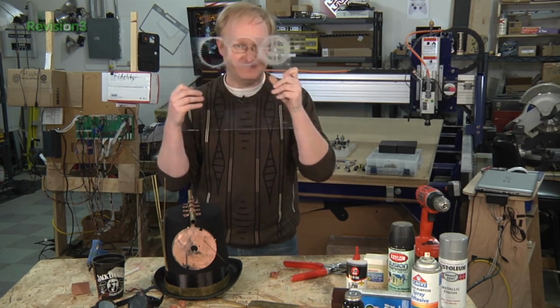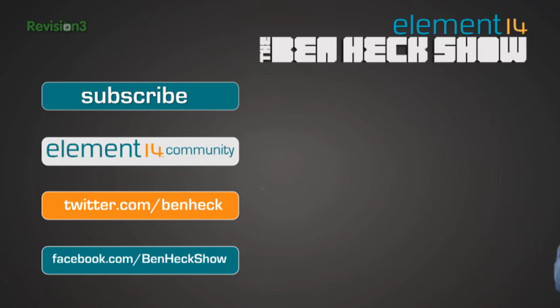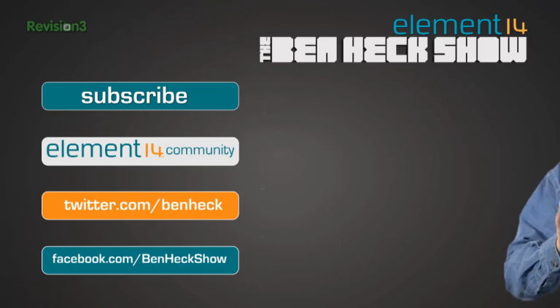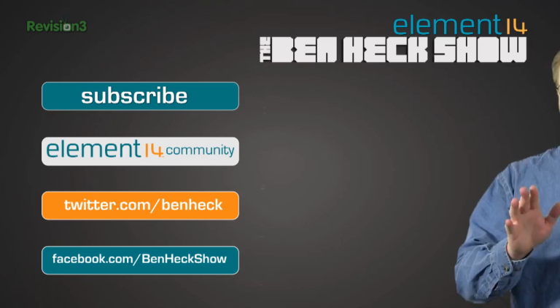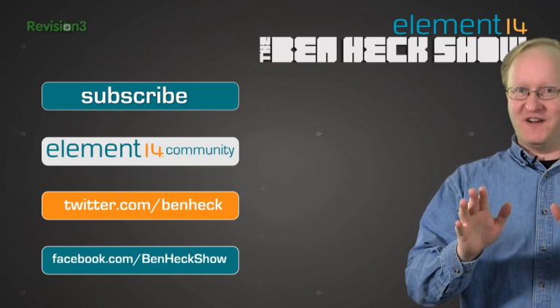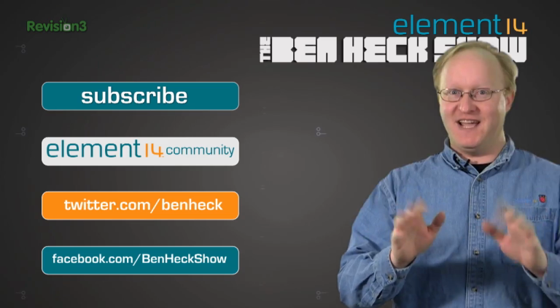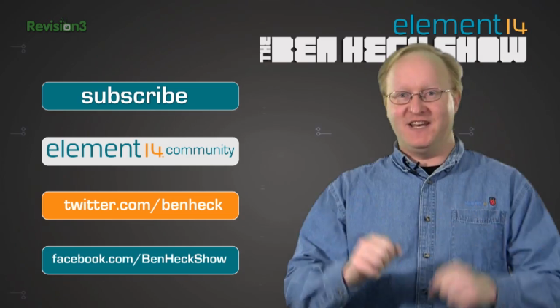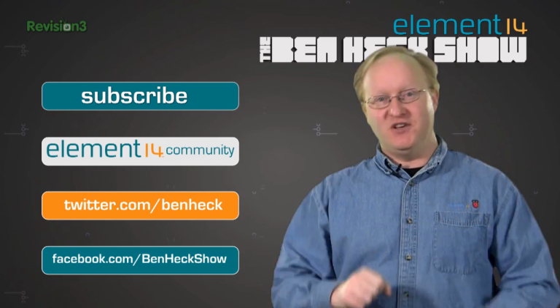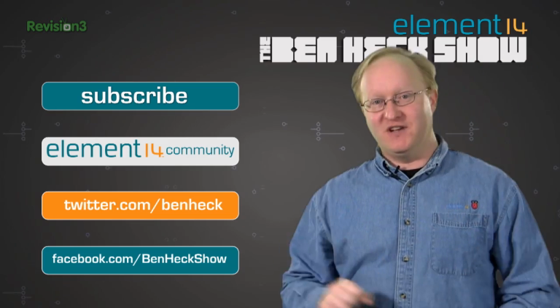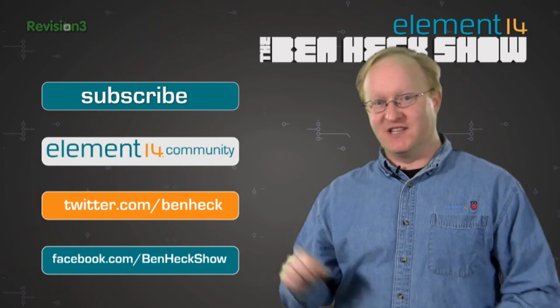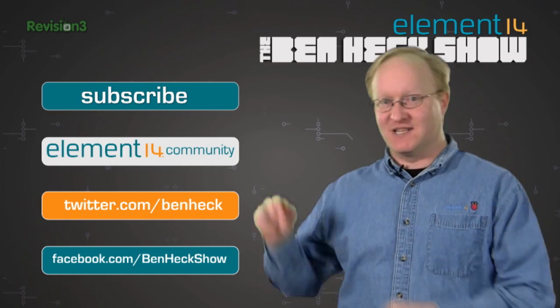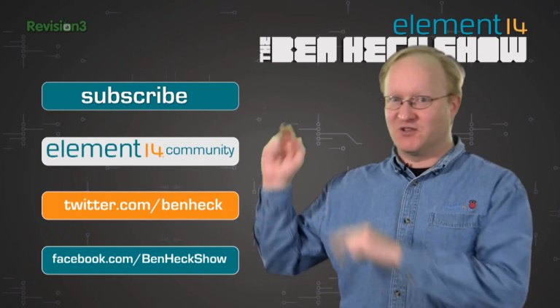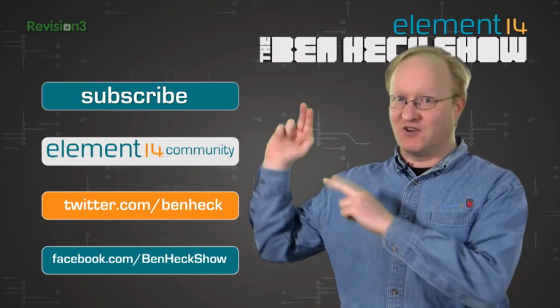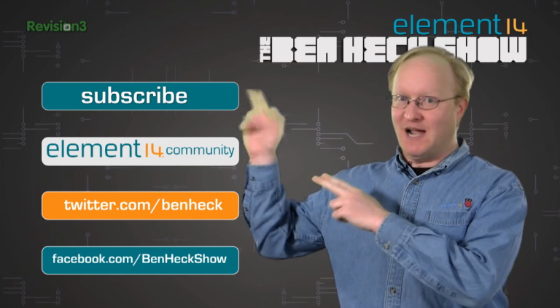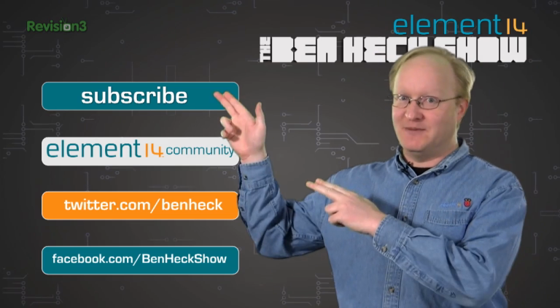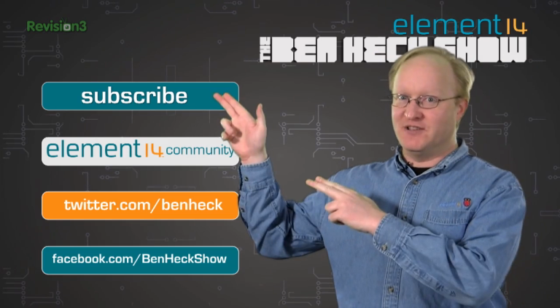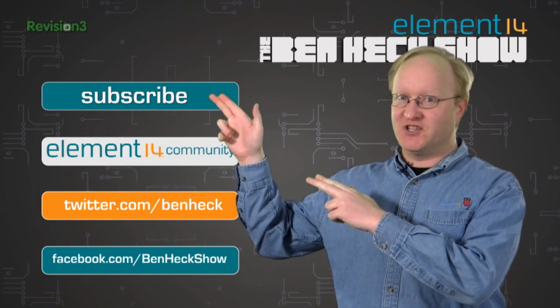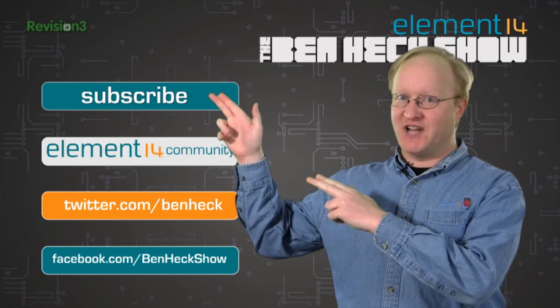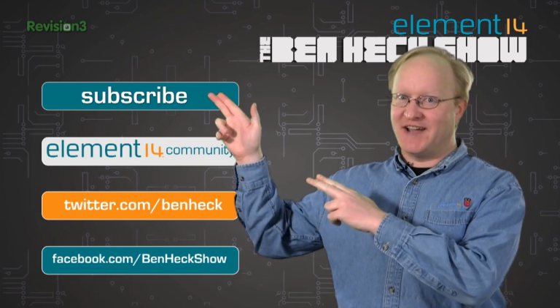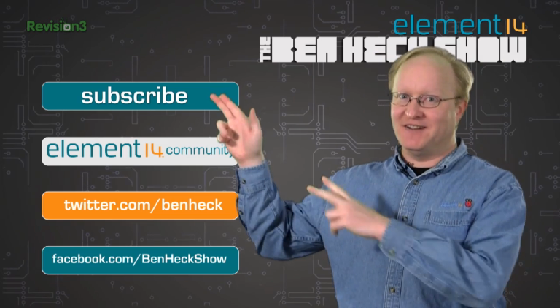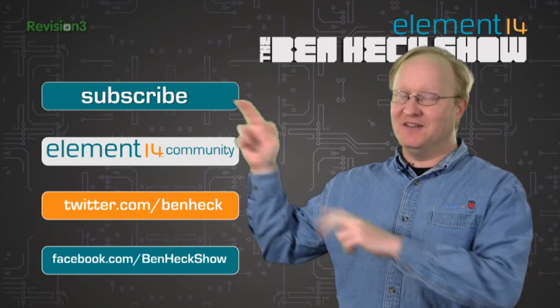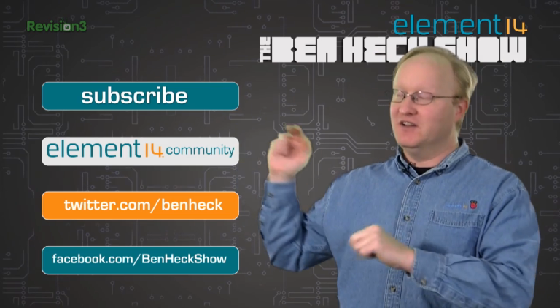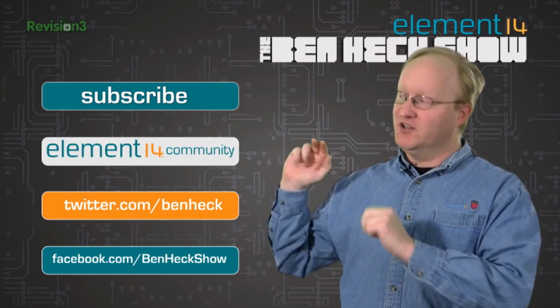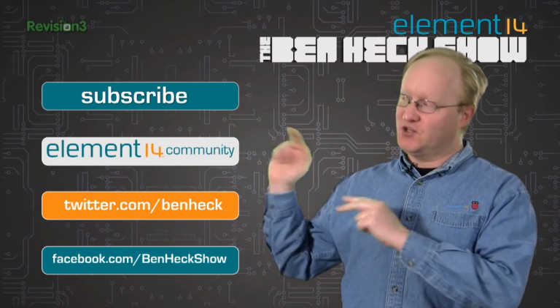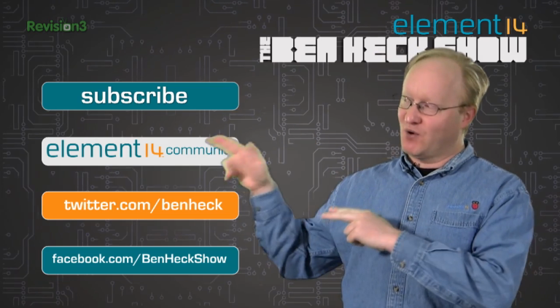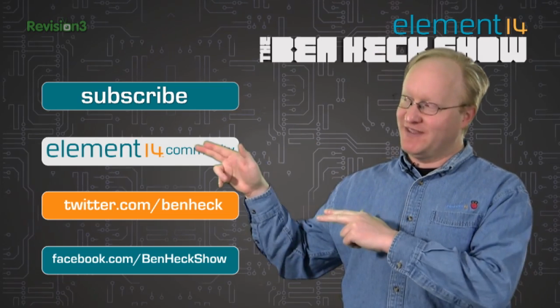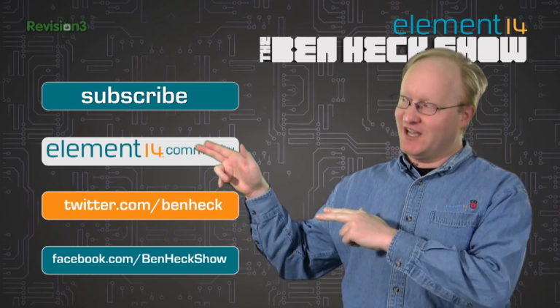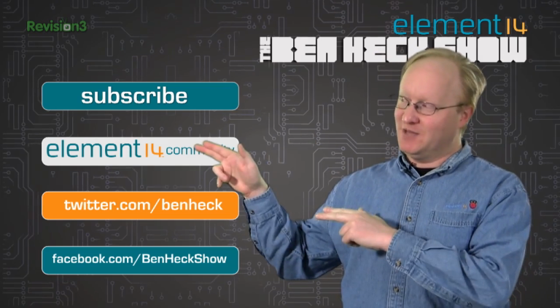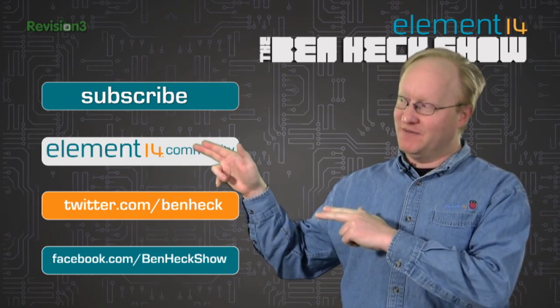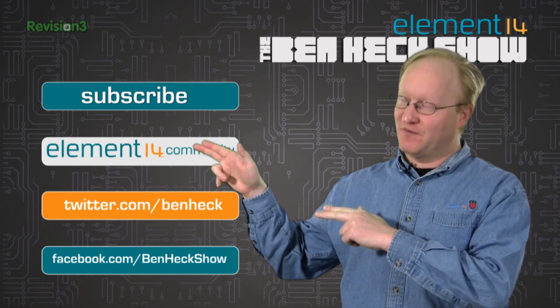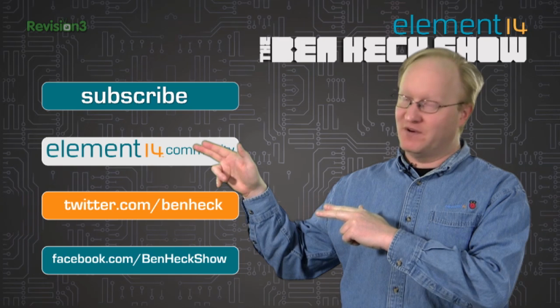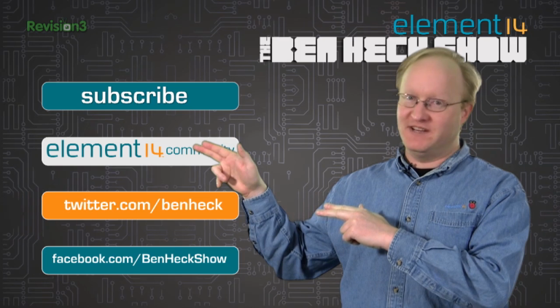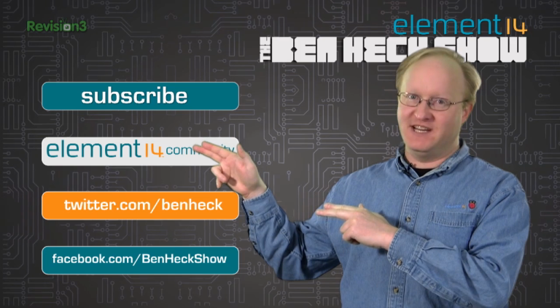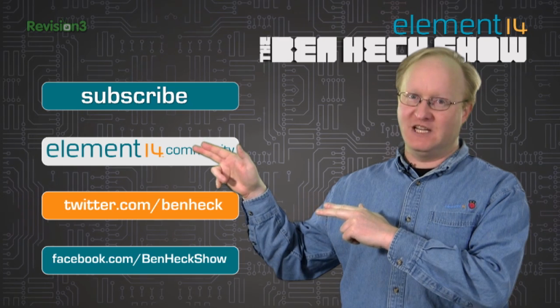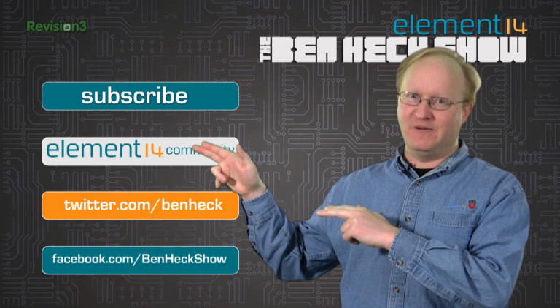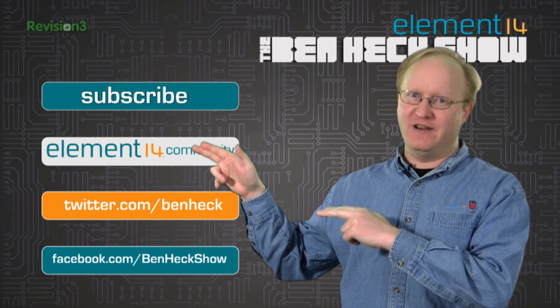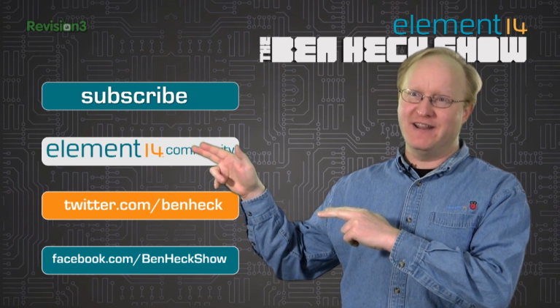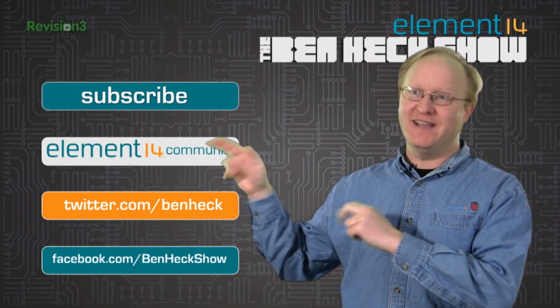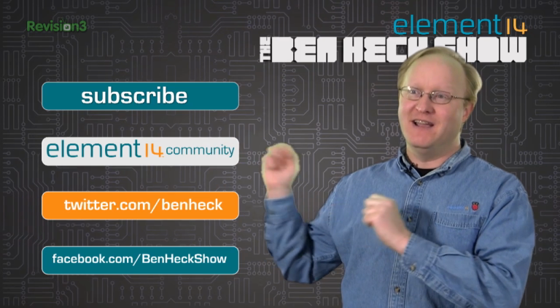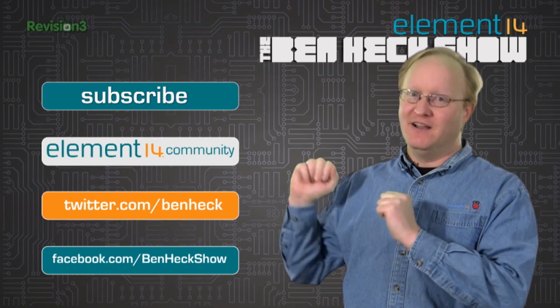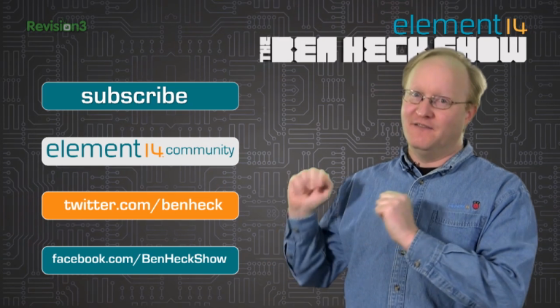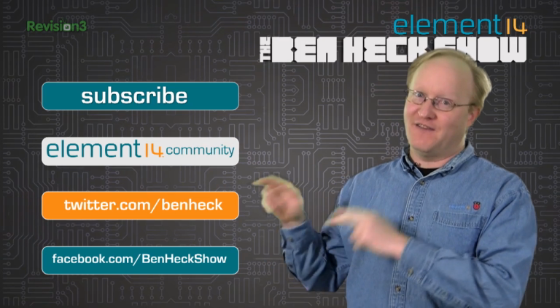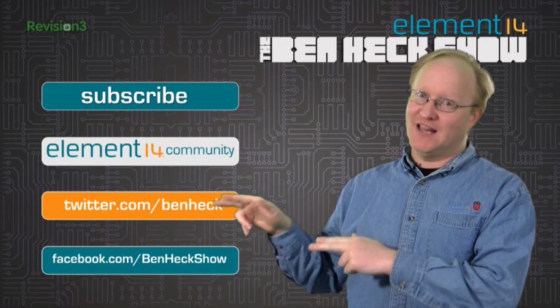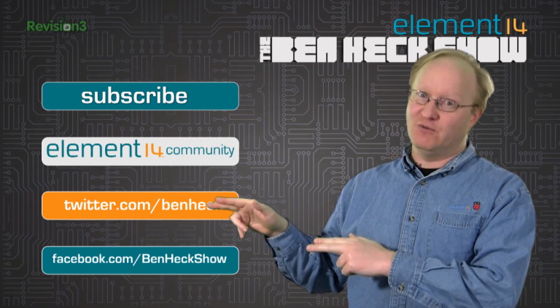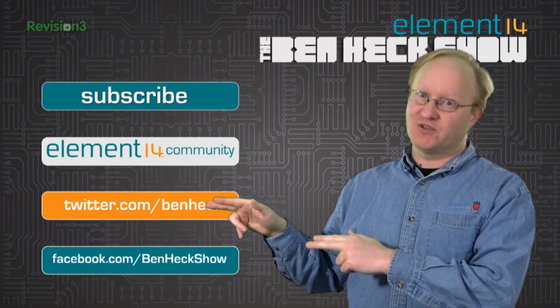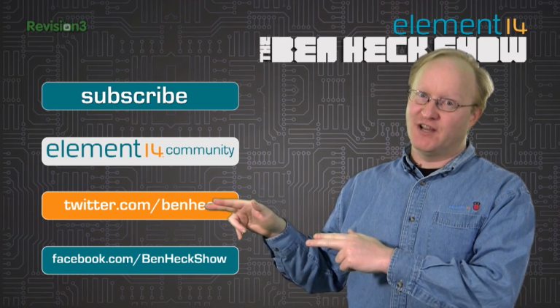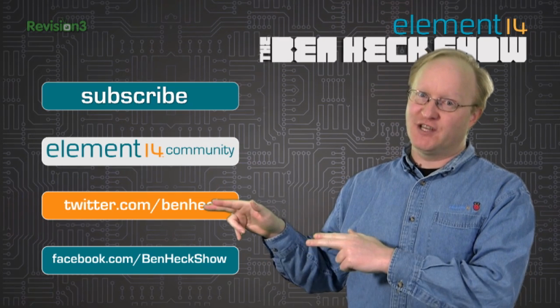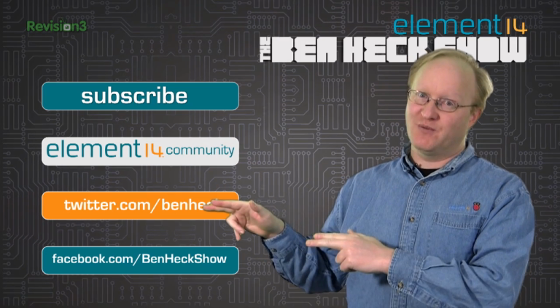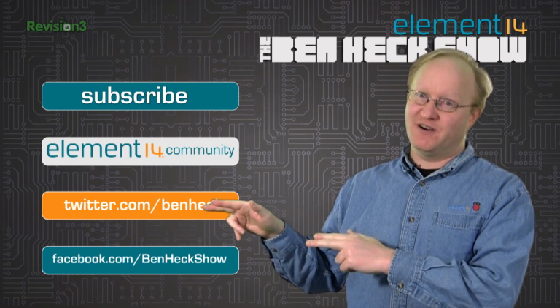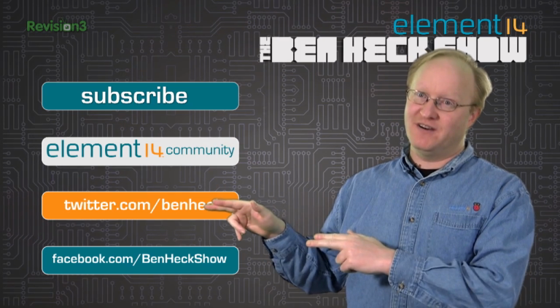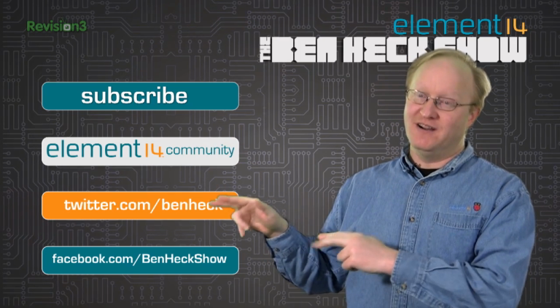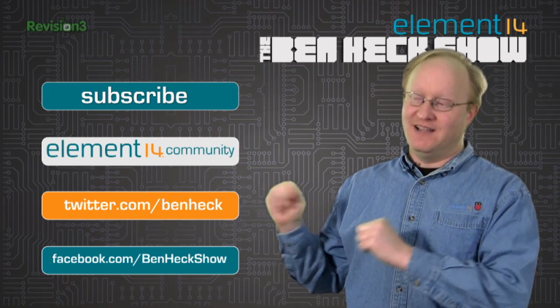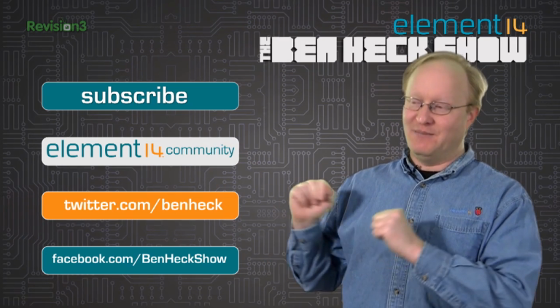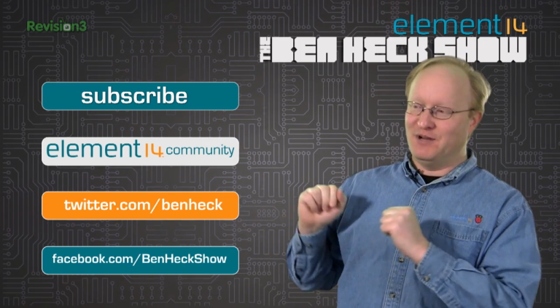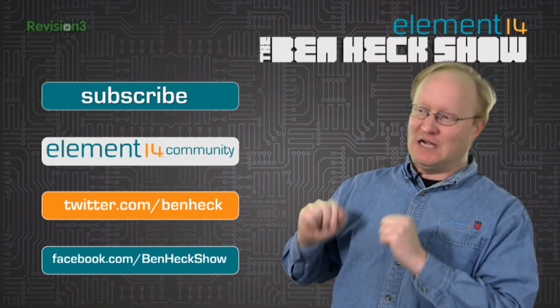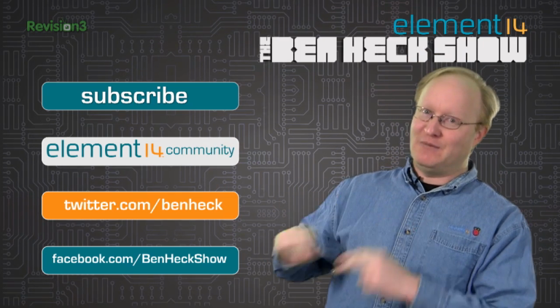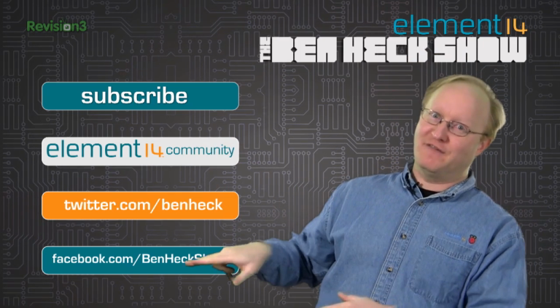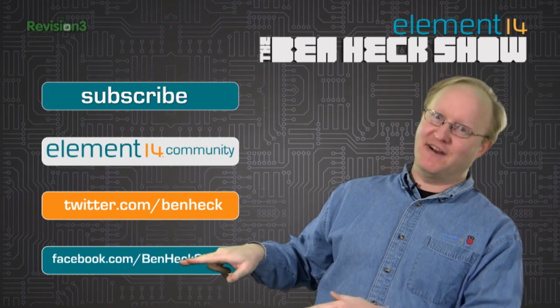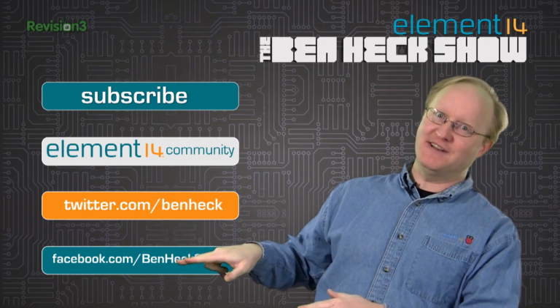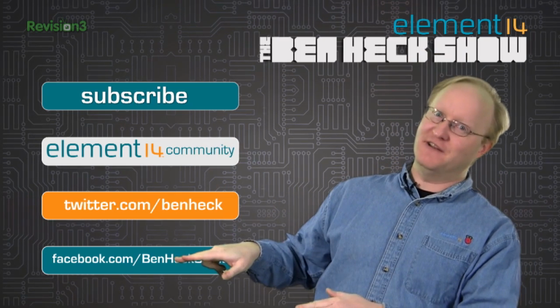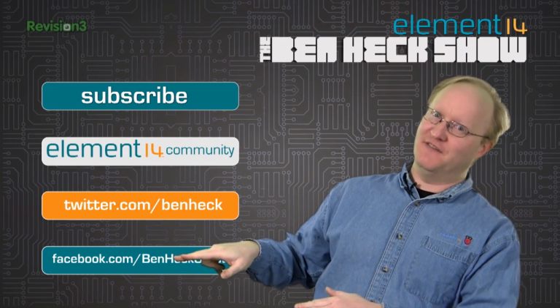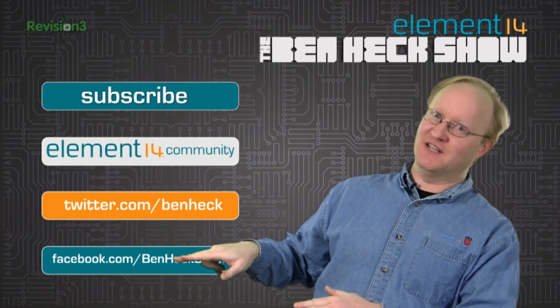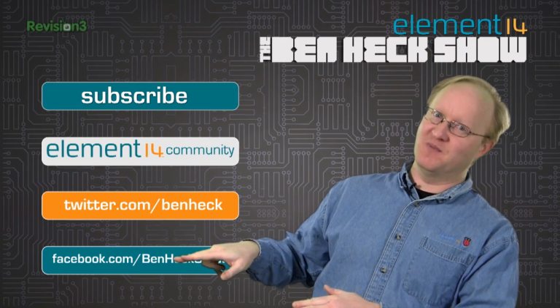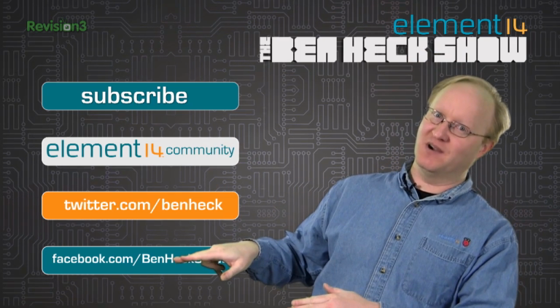Don't forget you can subscribe to this channel, join the Element 14 community, follow us on Twitter, and become our friend on Facebook.